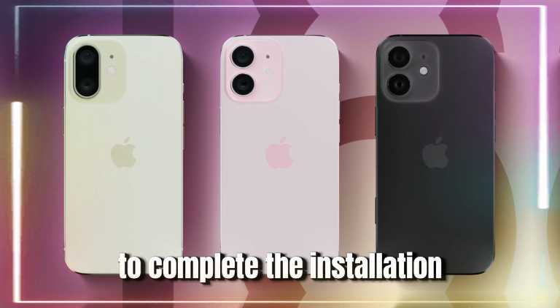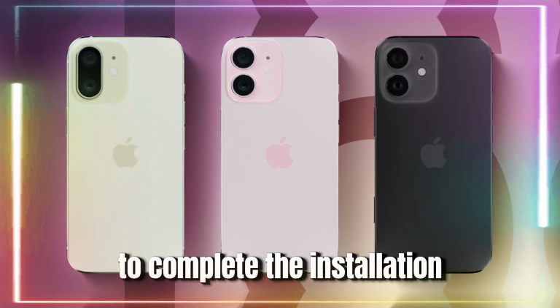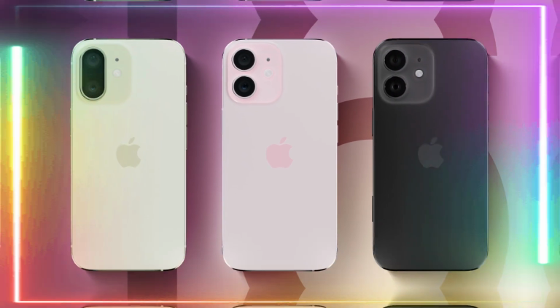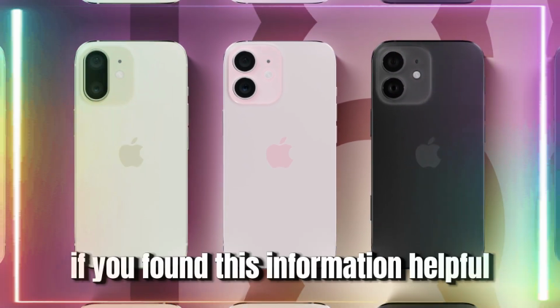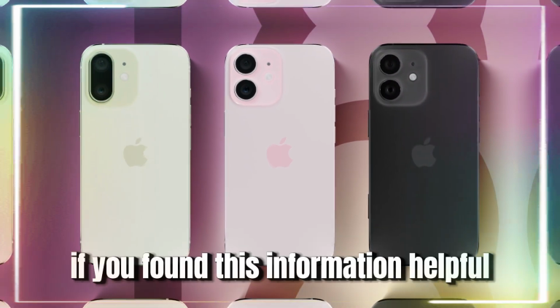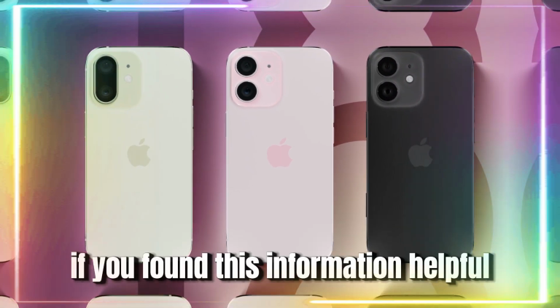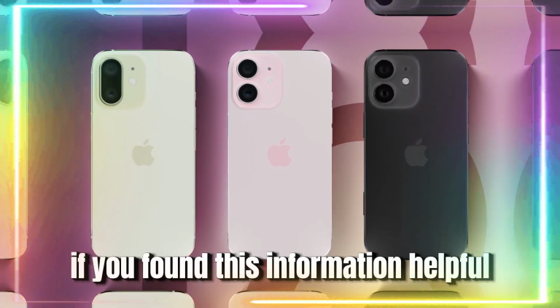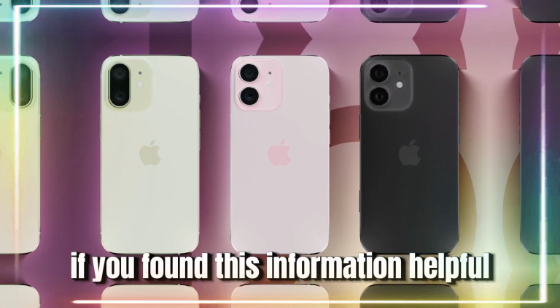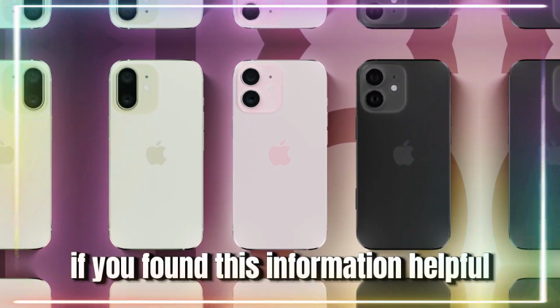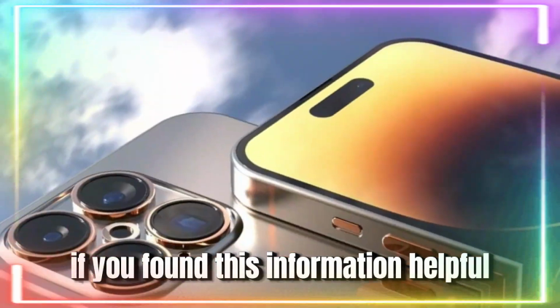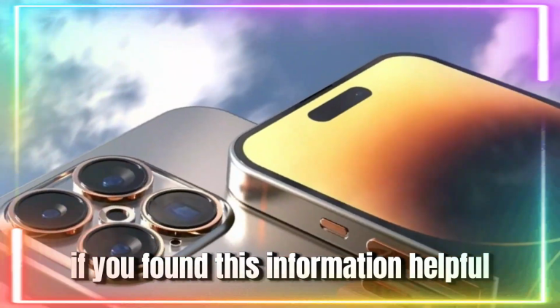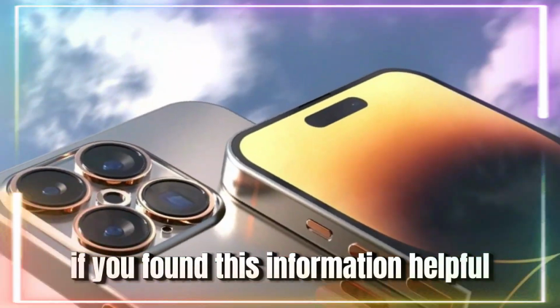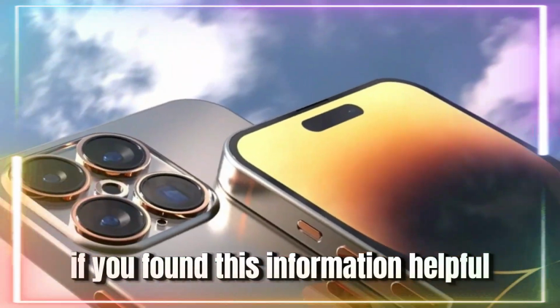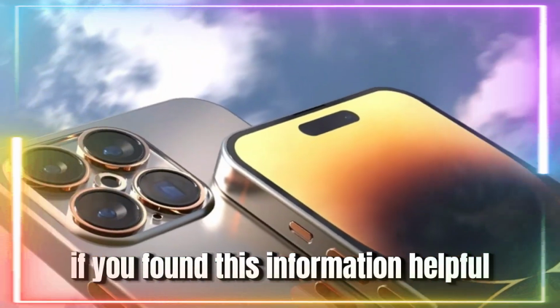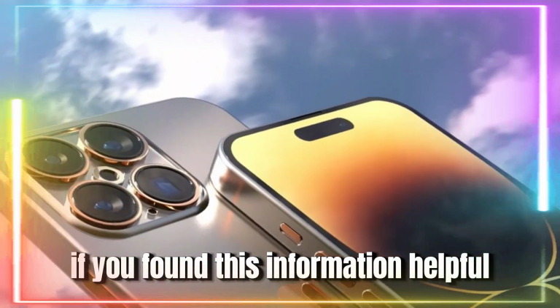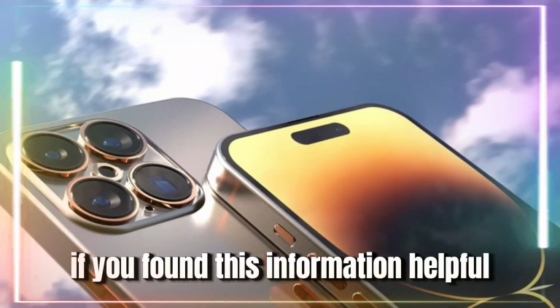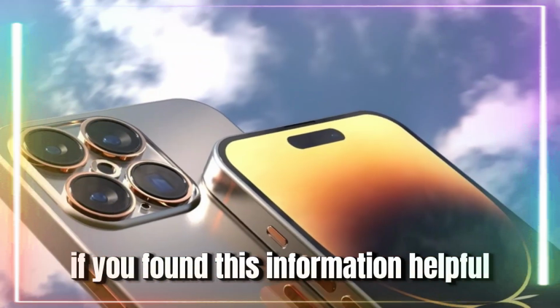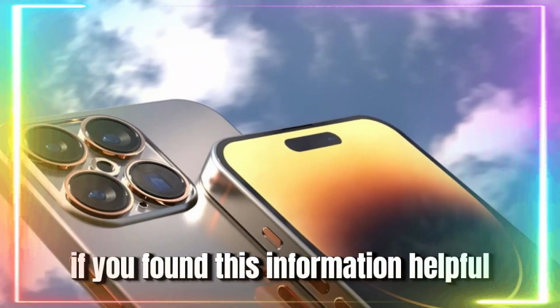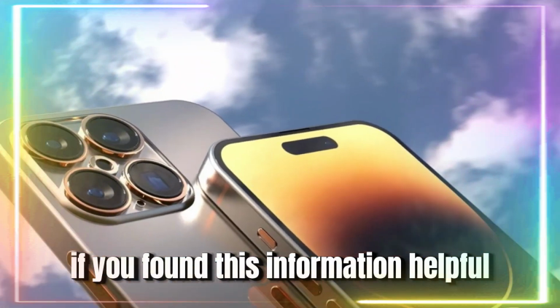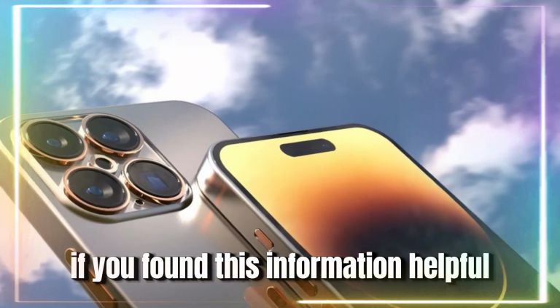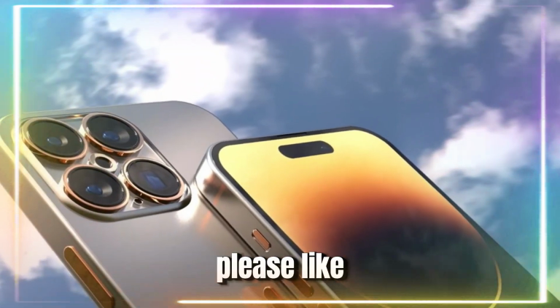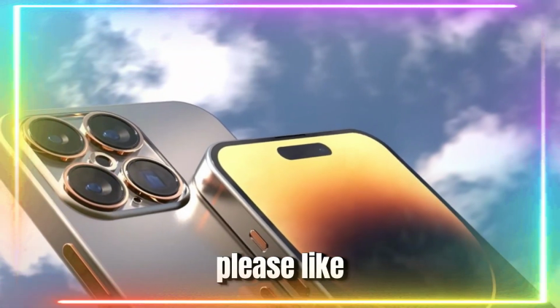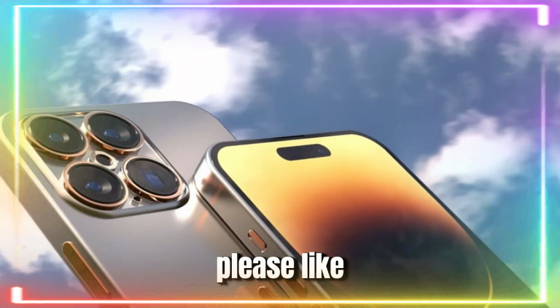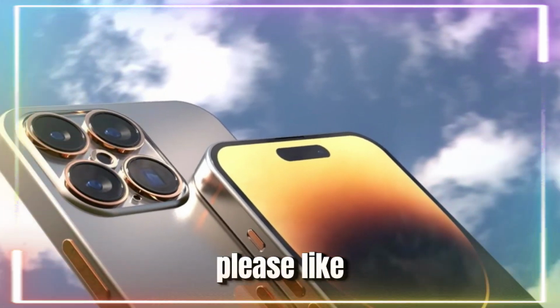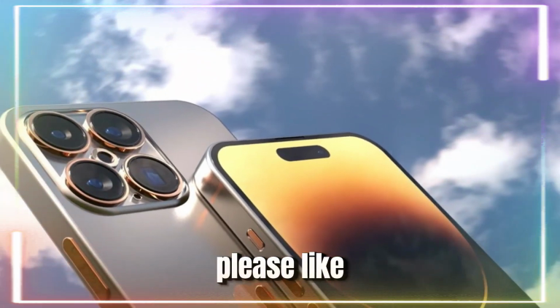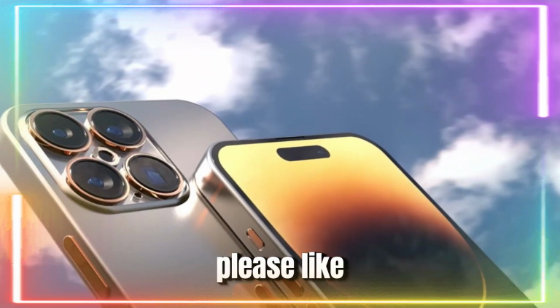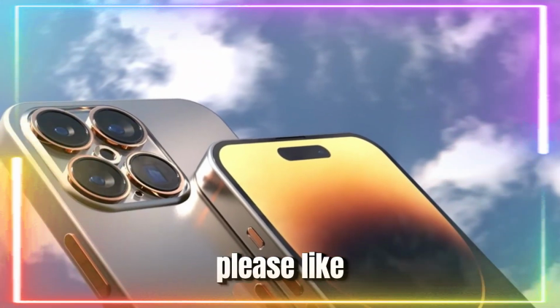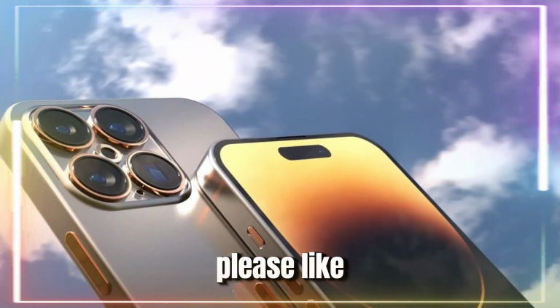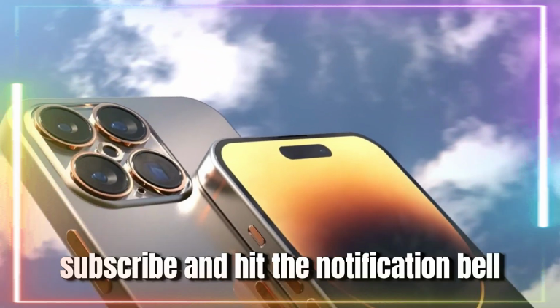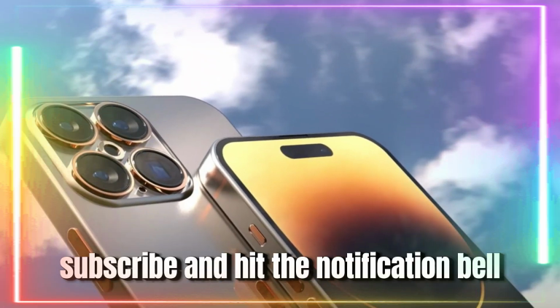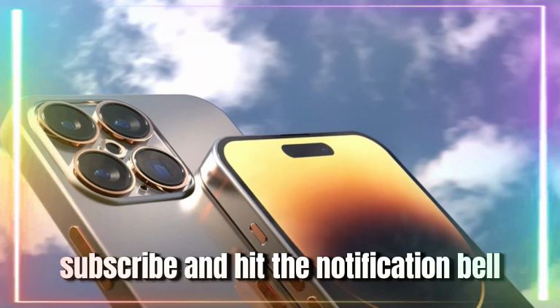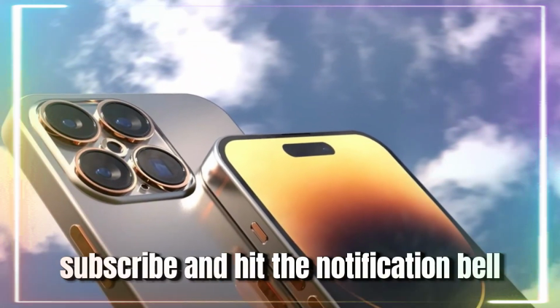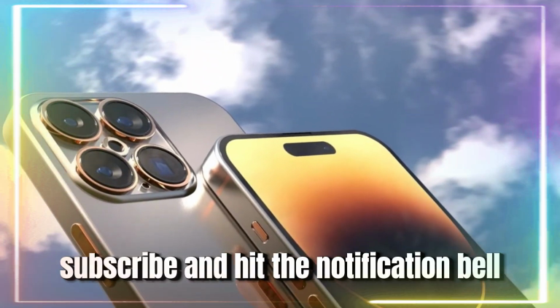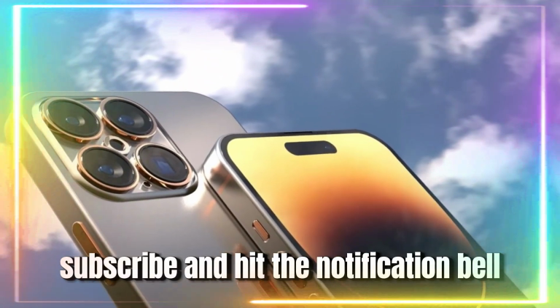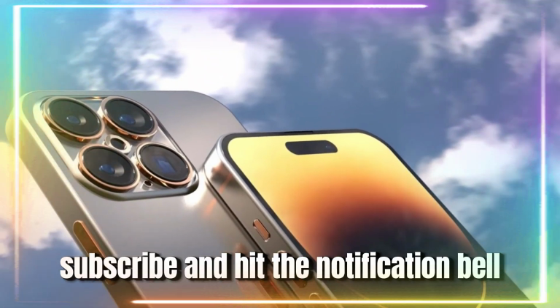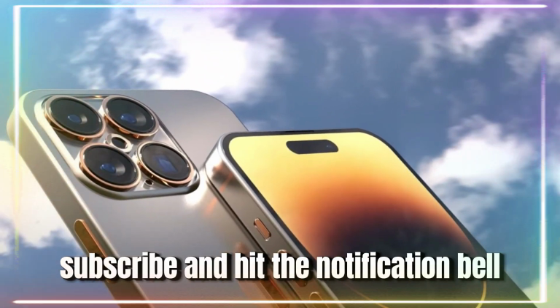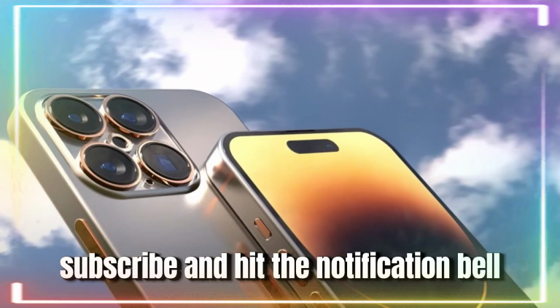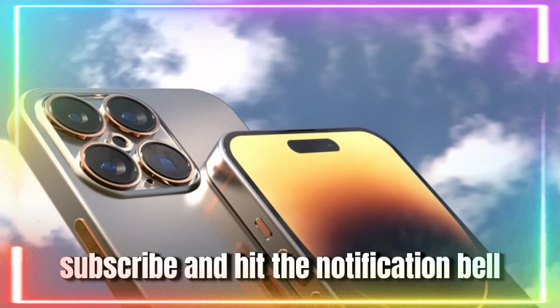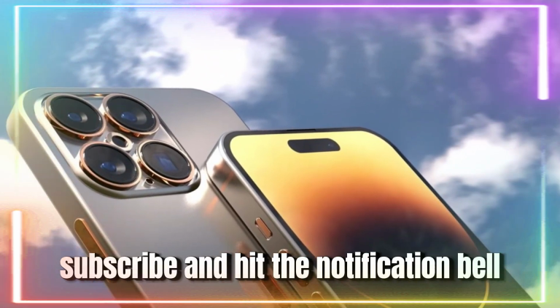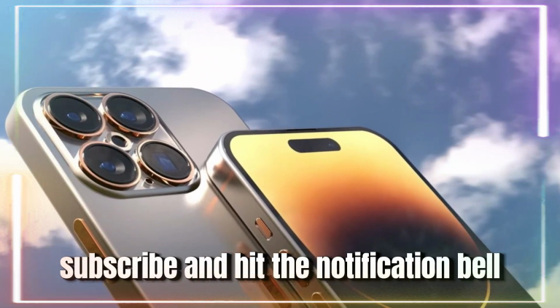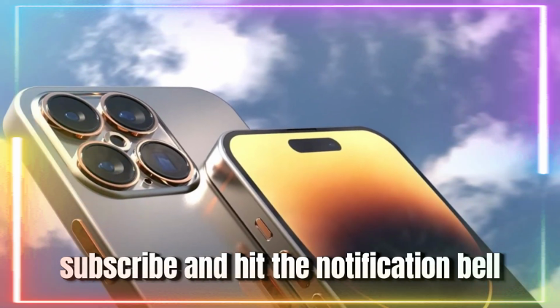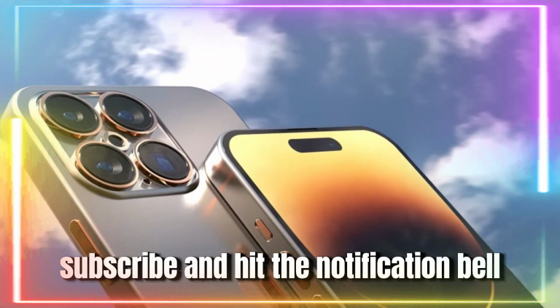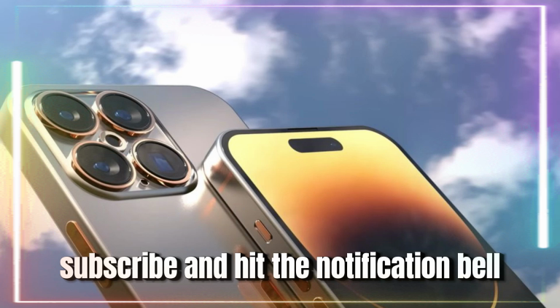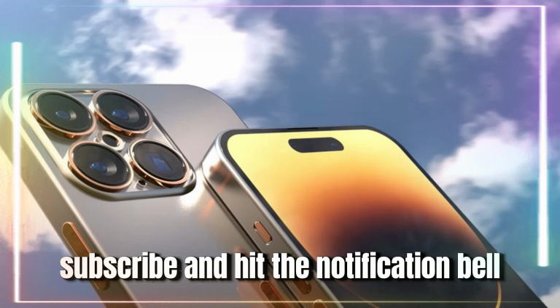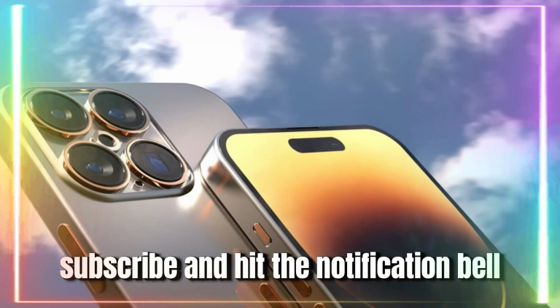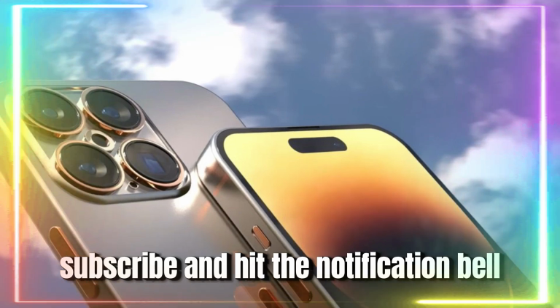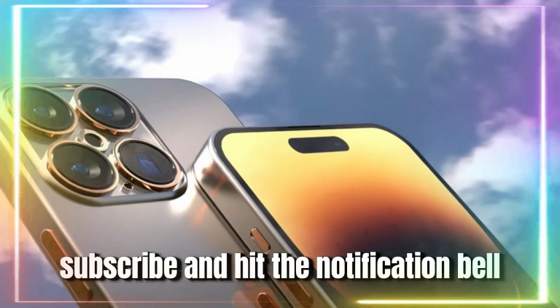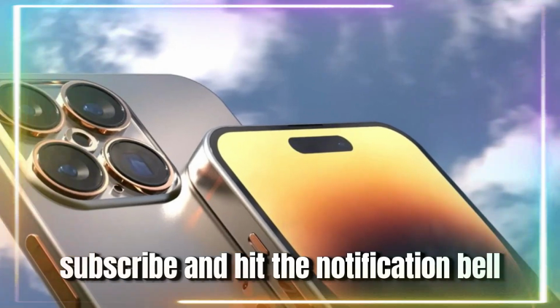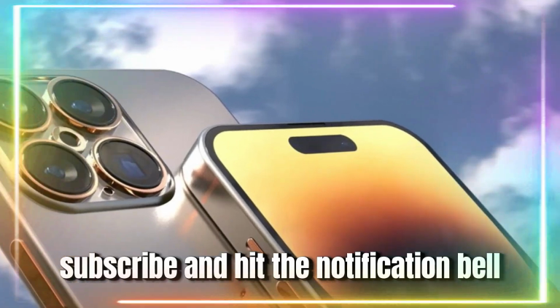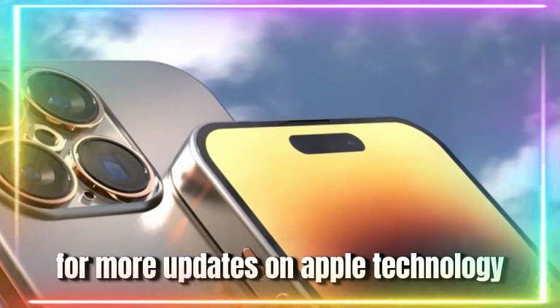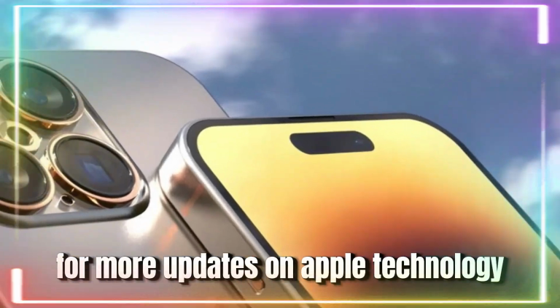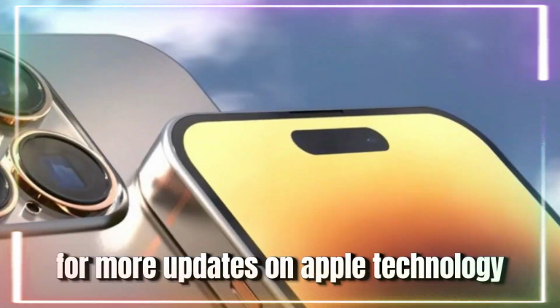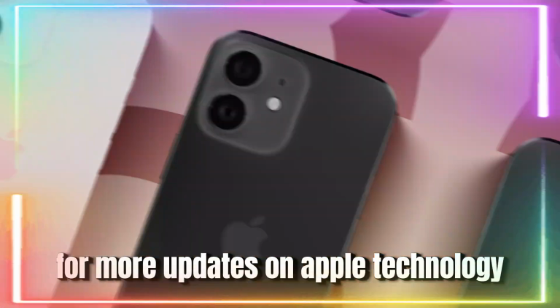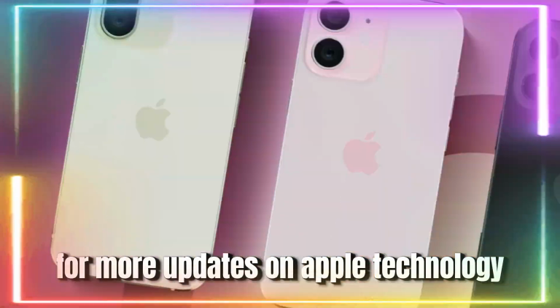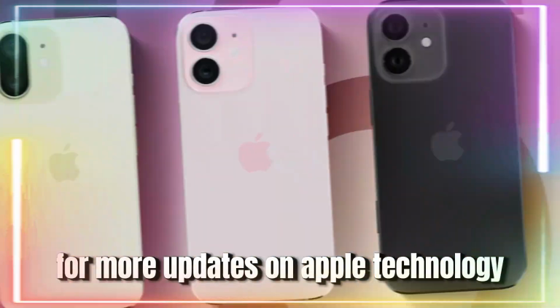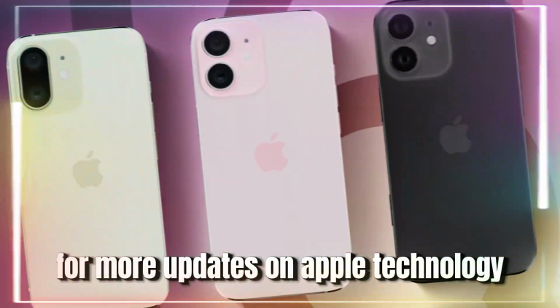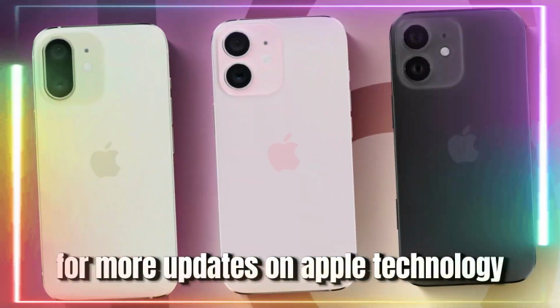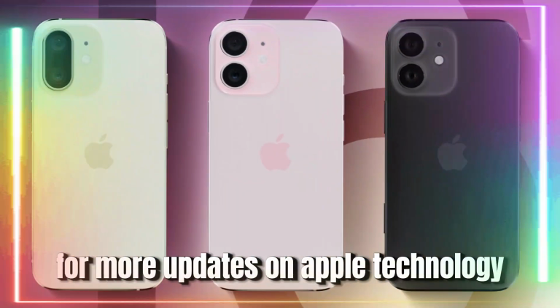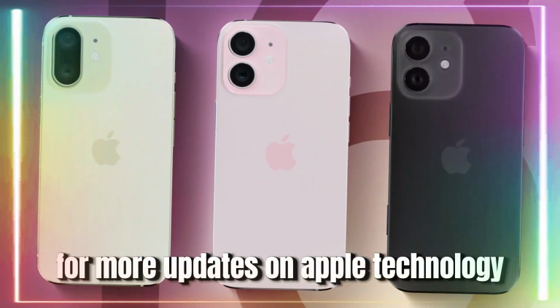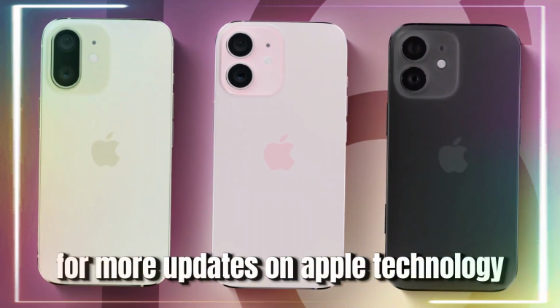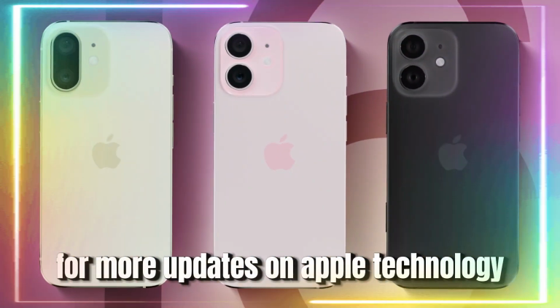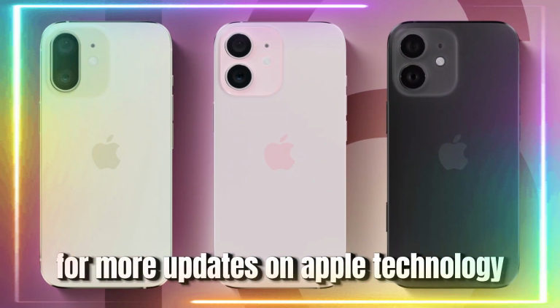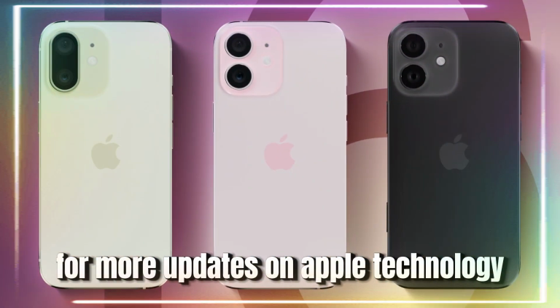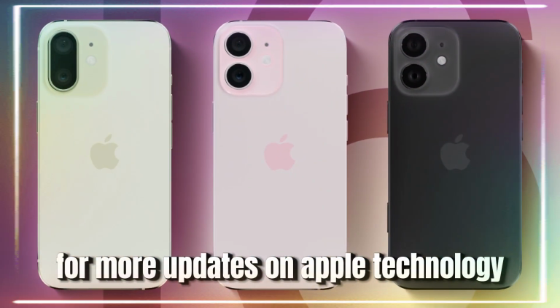If you found this information helpful, please like, subscribe, and hit the notification bell for more updates on Apple technology.